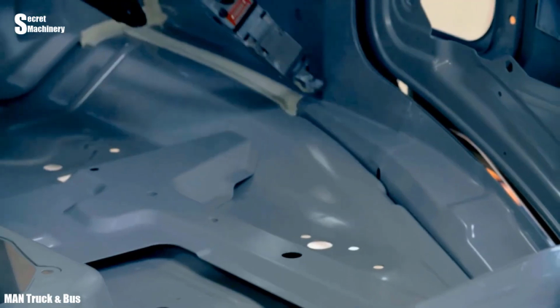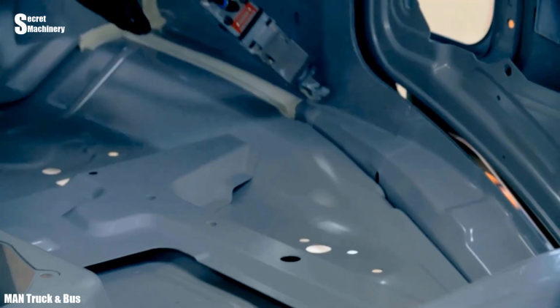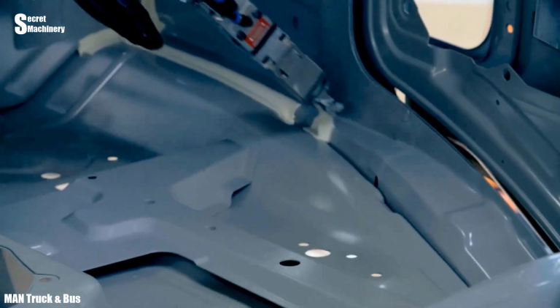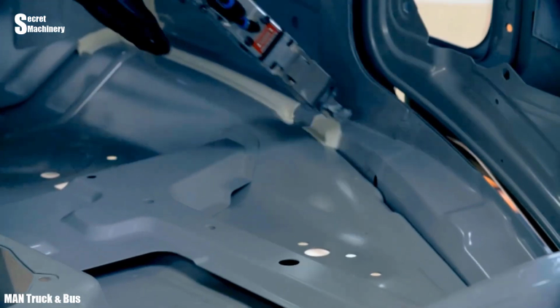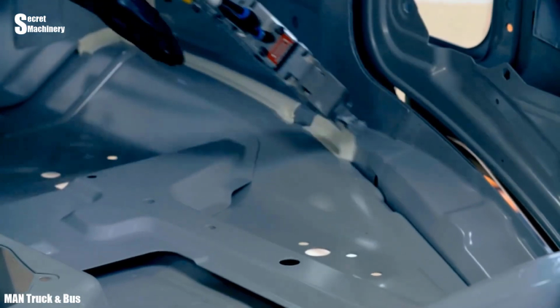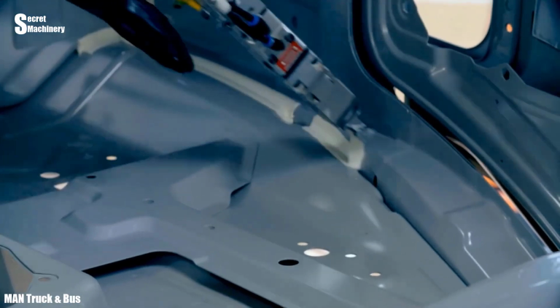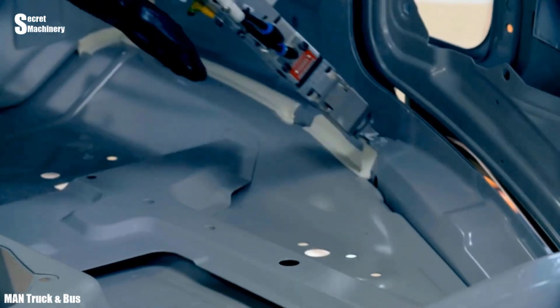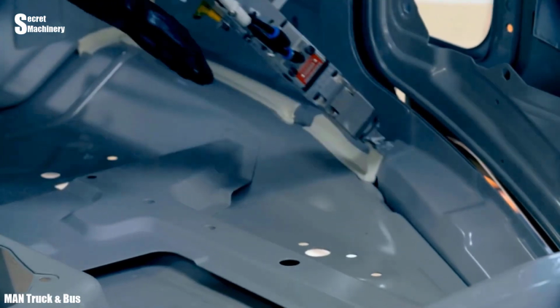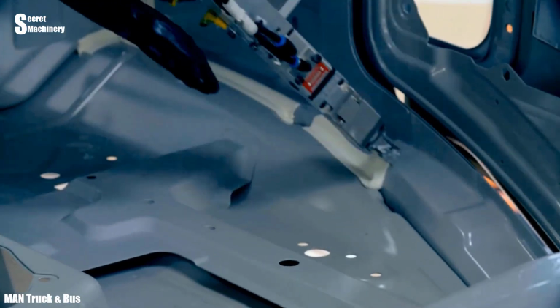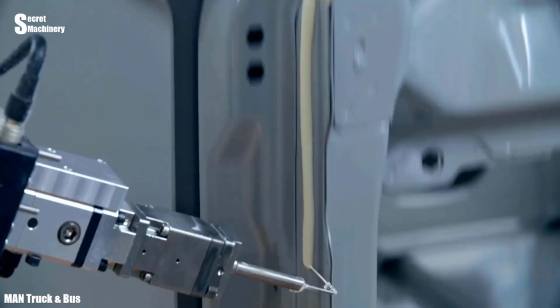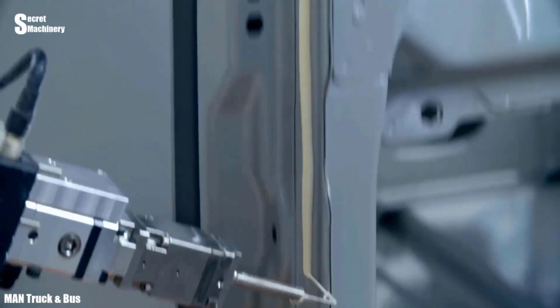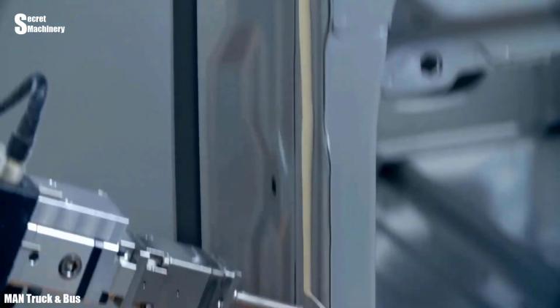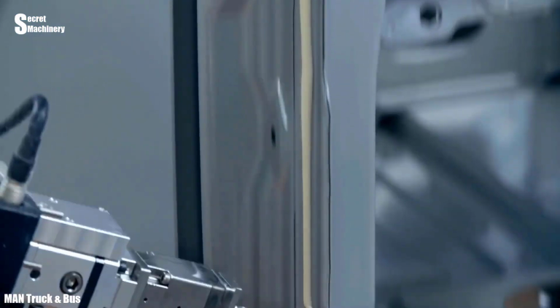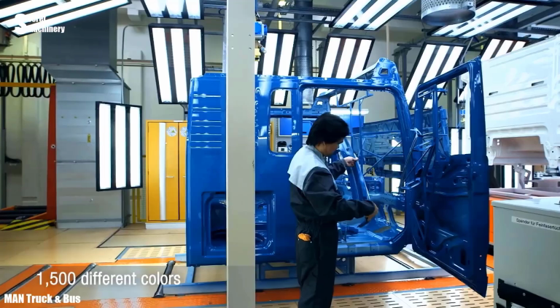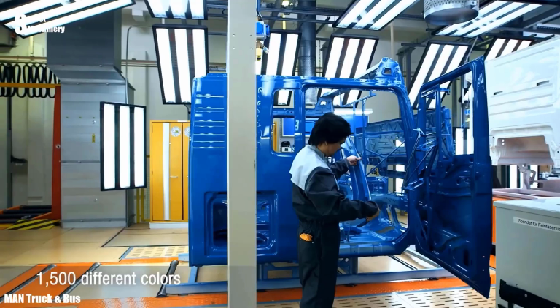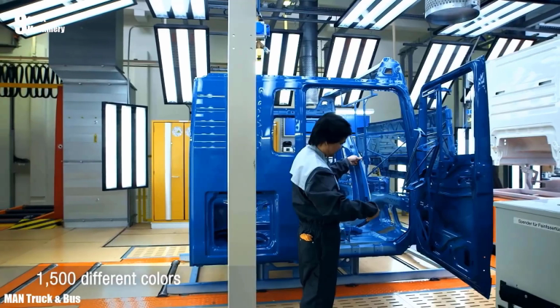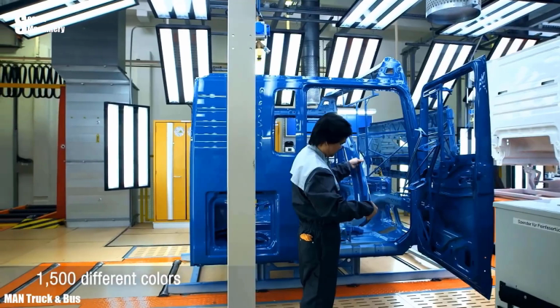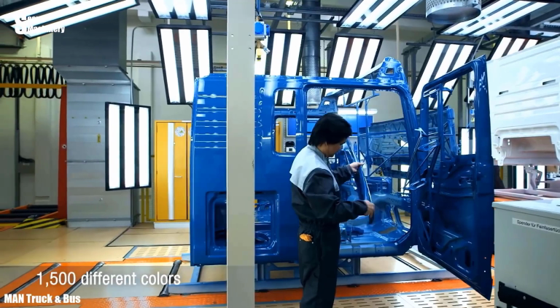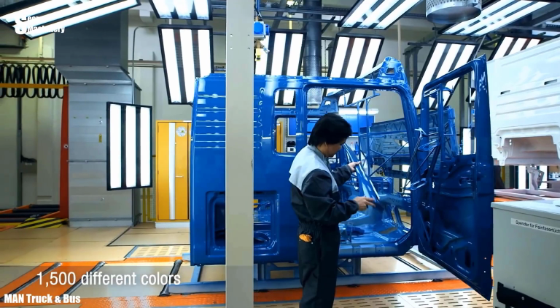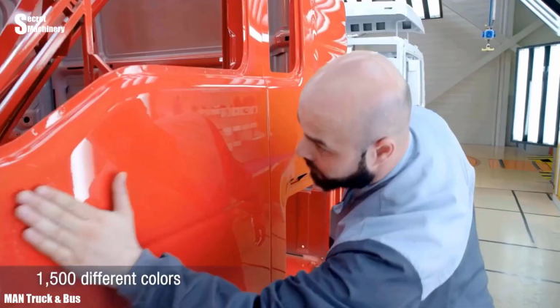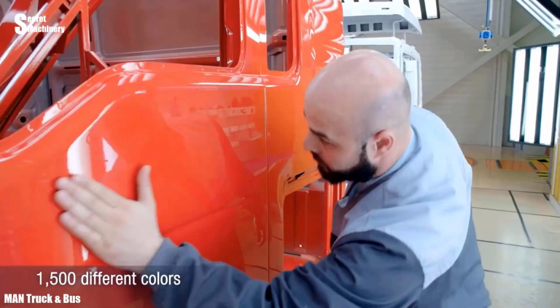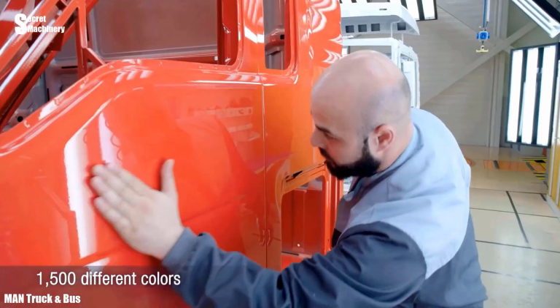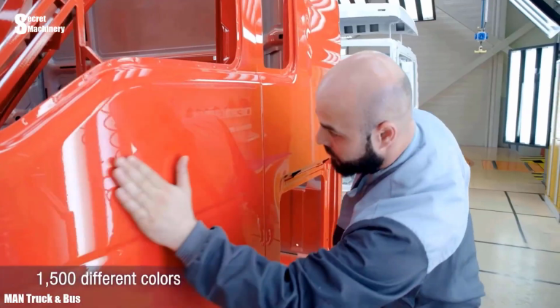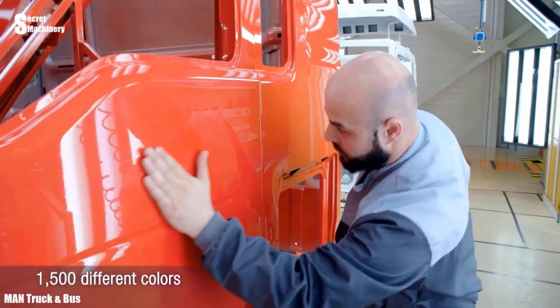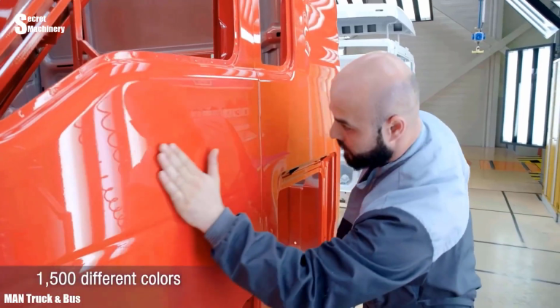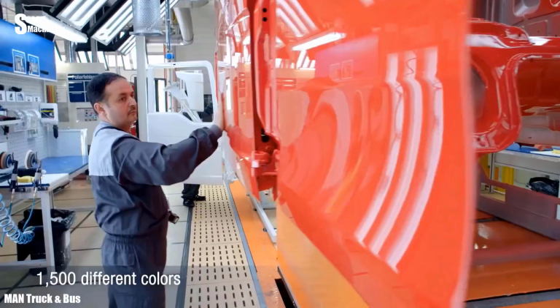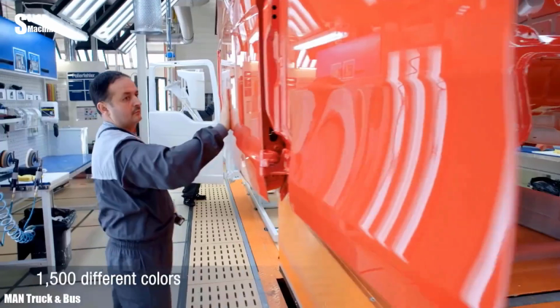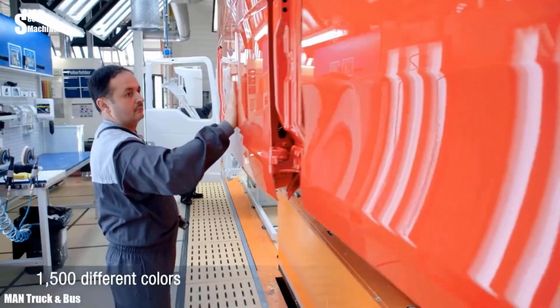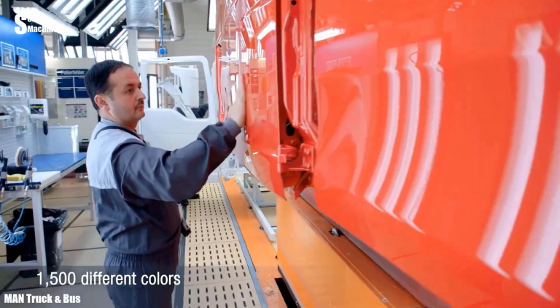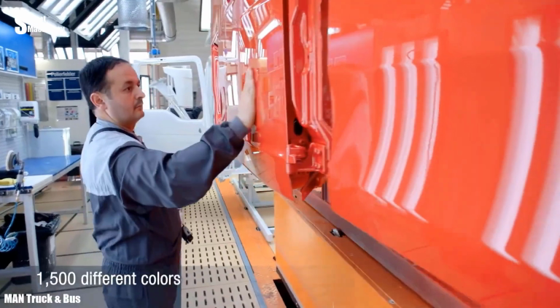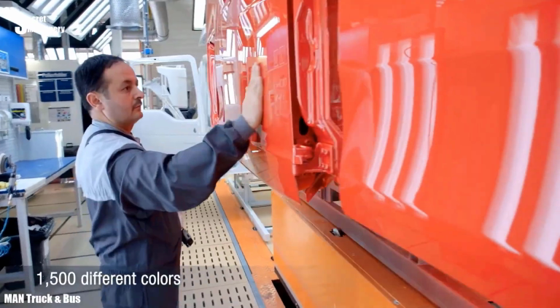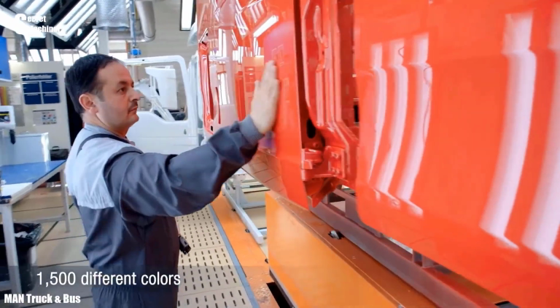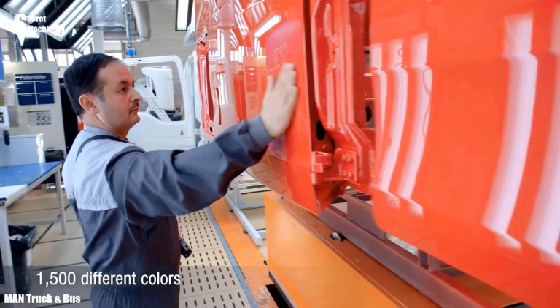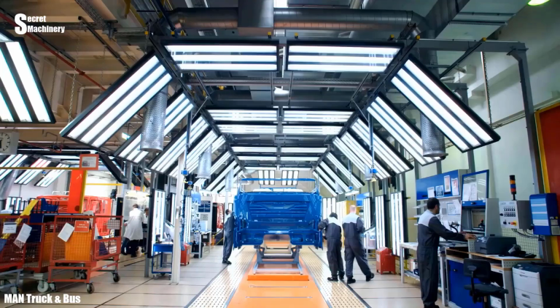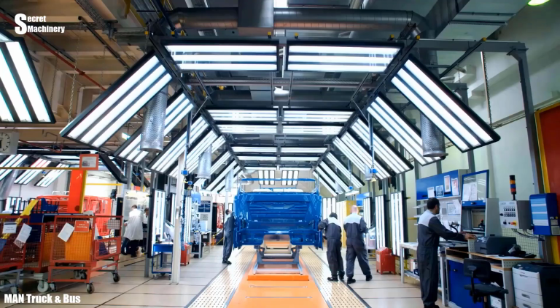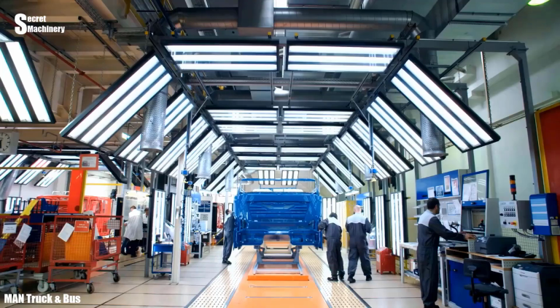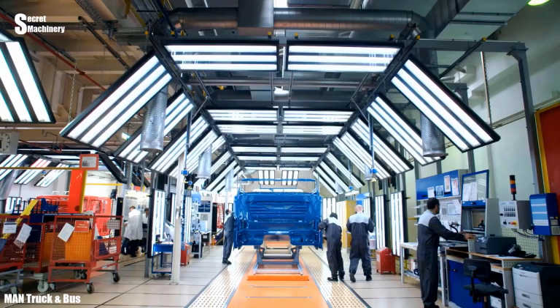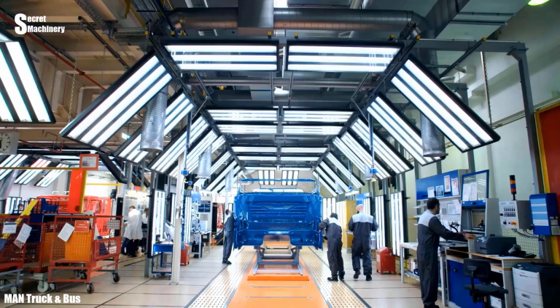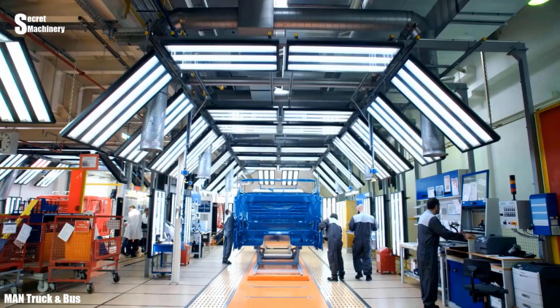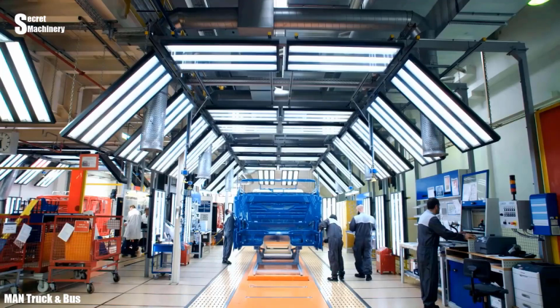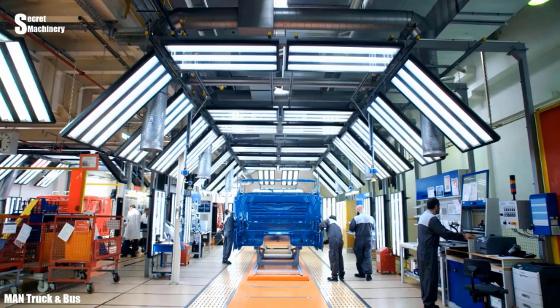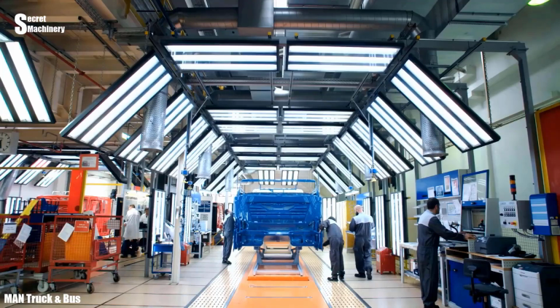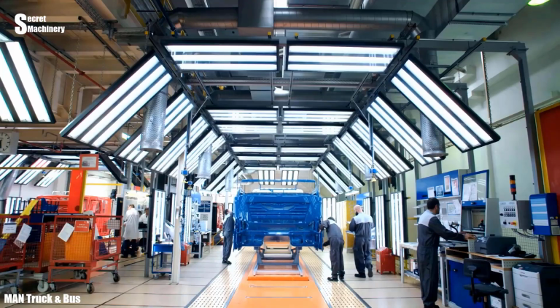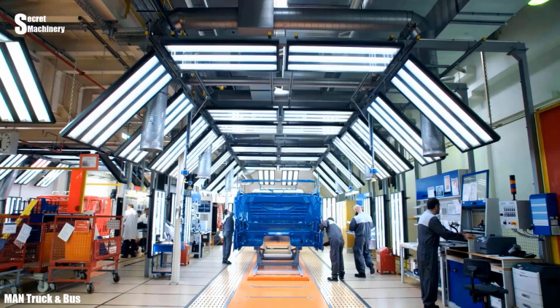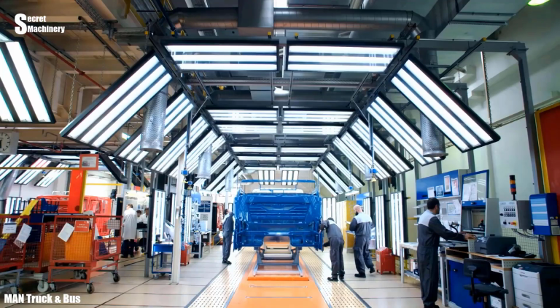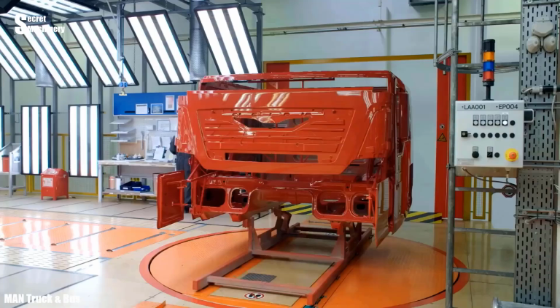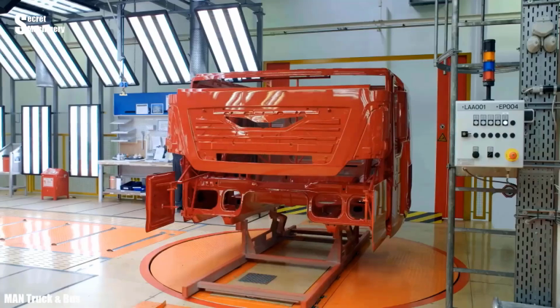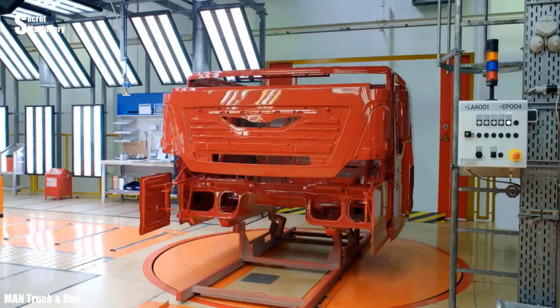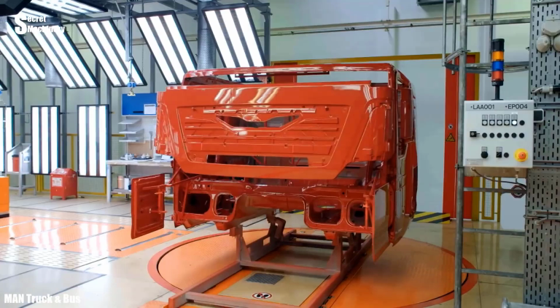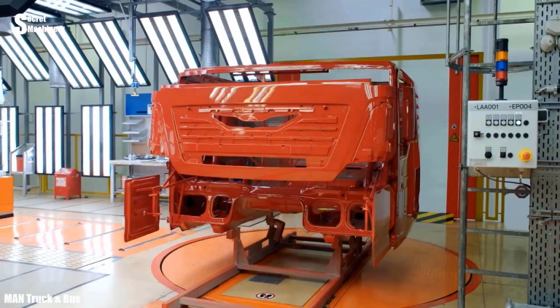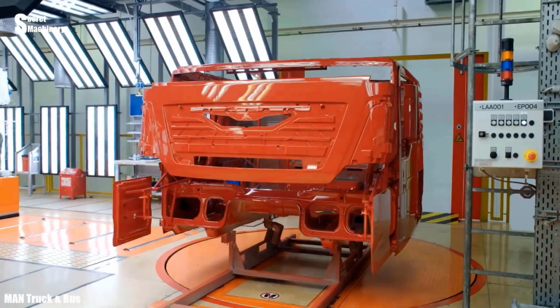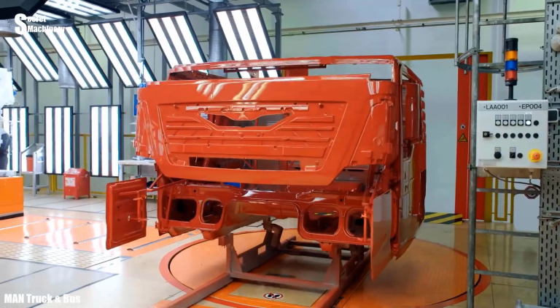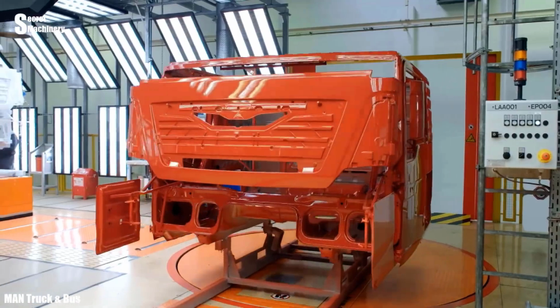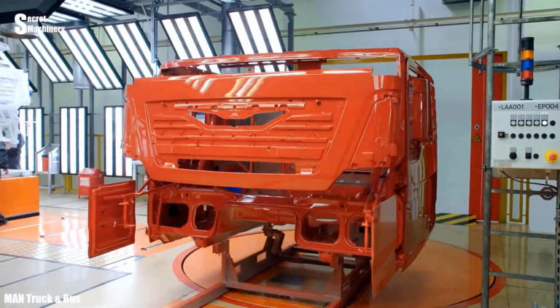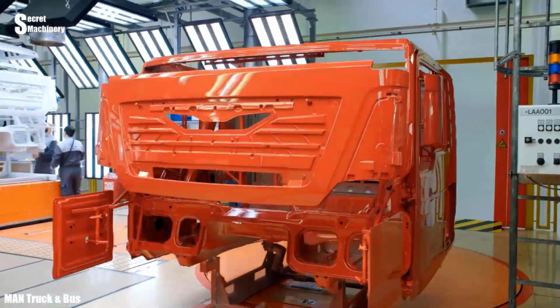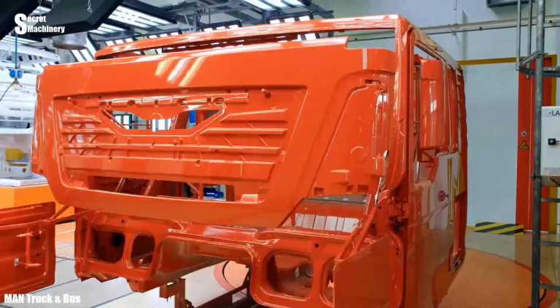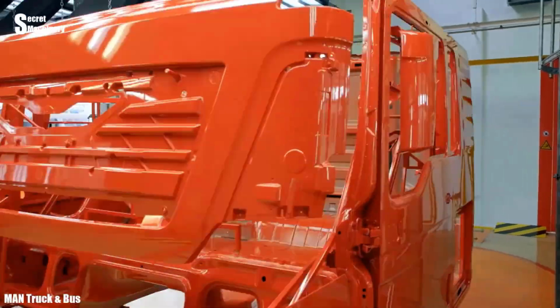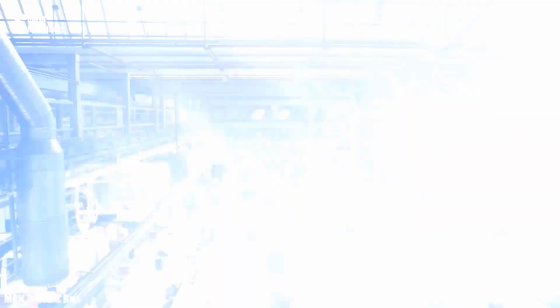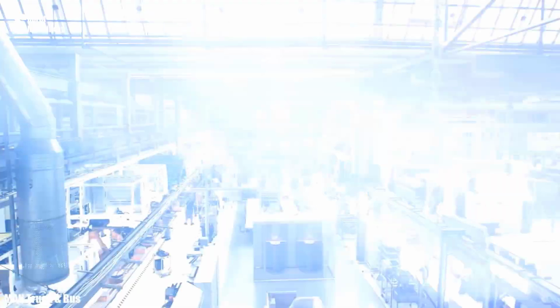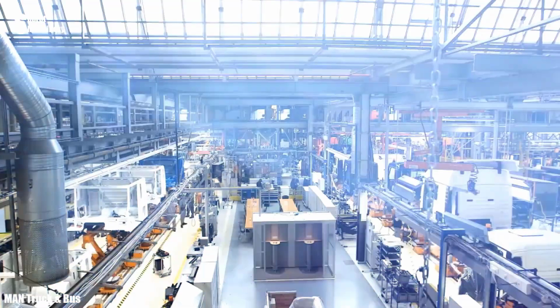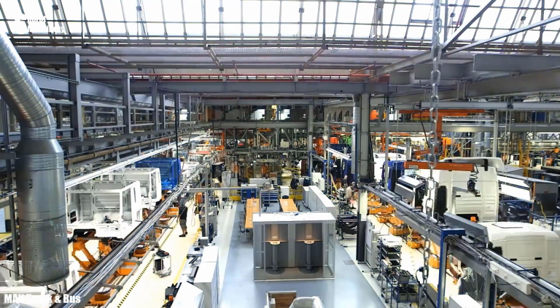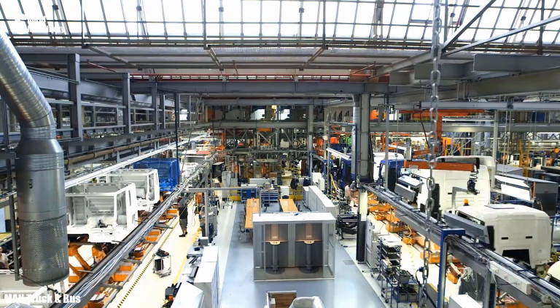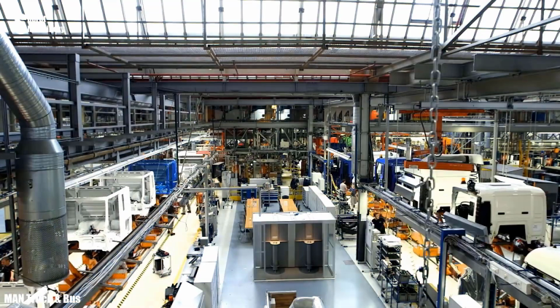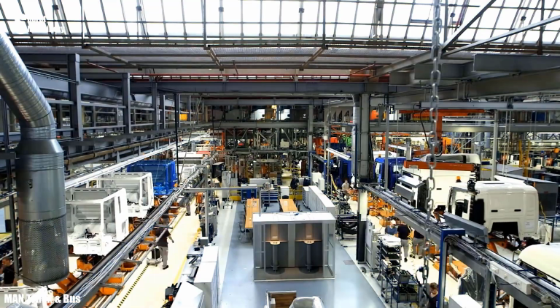After complete coating and installation, MAN trucks undergo rigorous quality control and inspection.